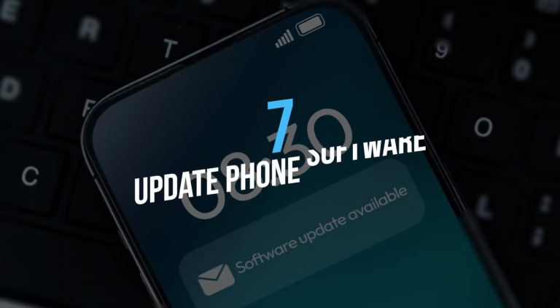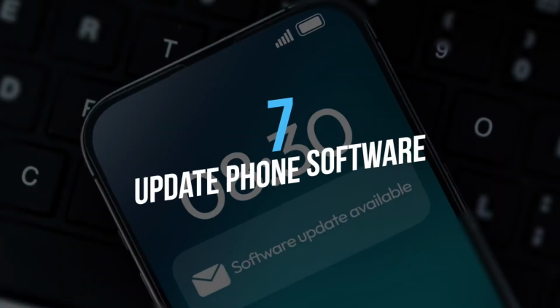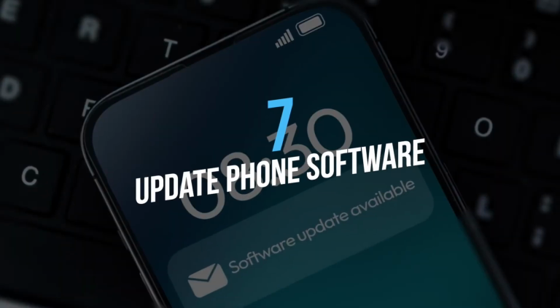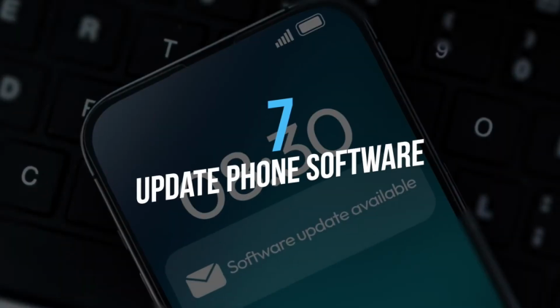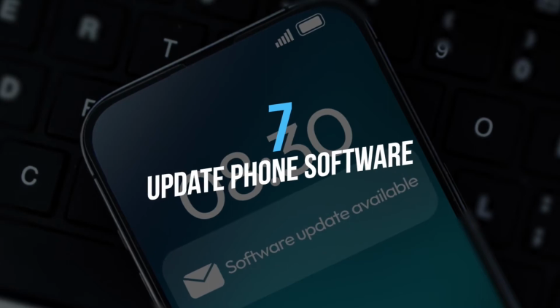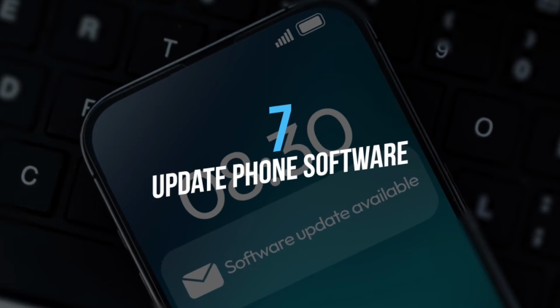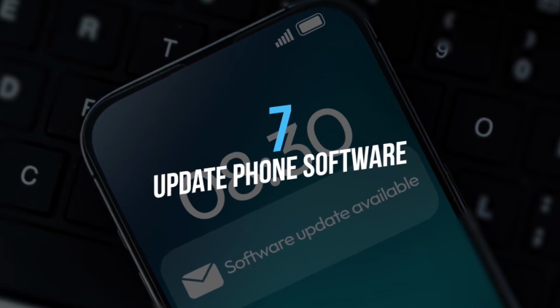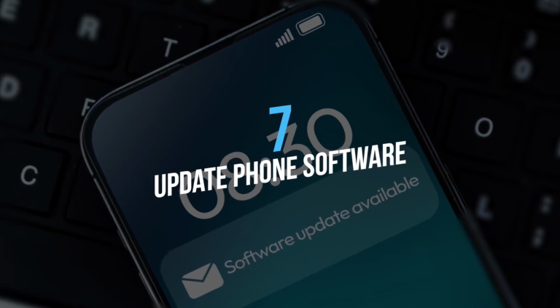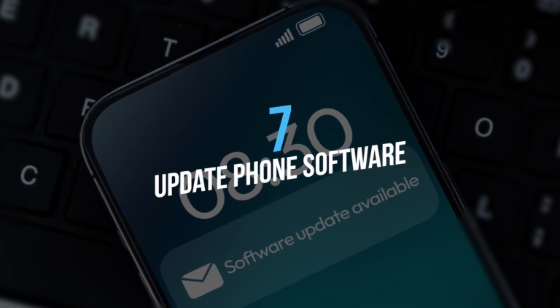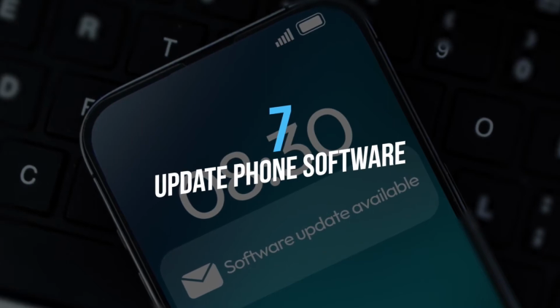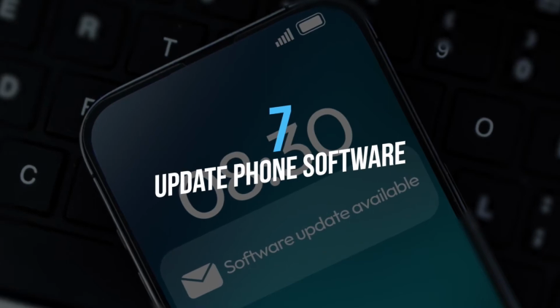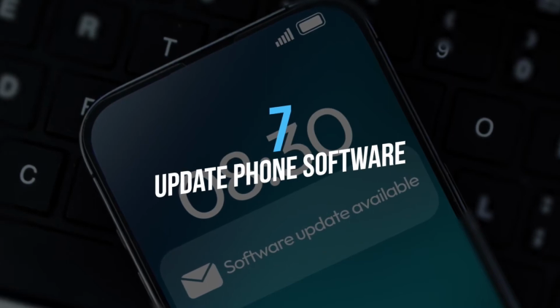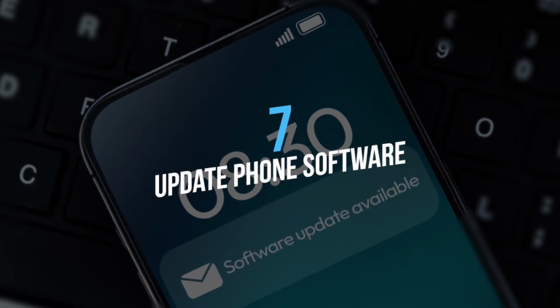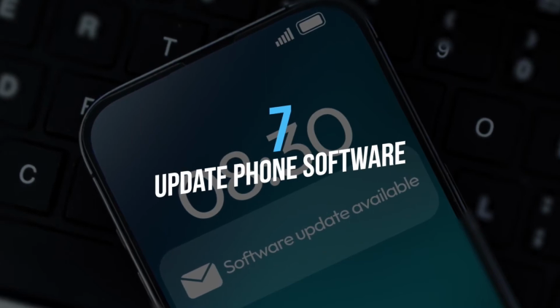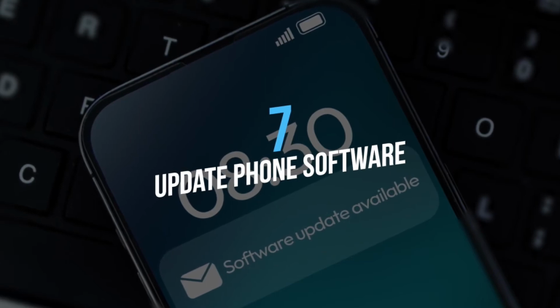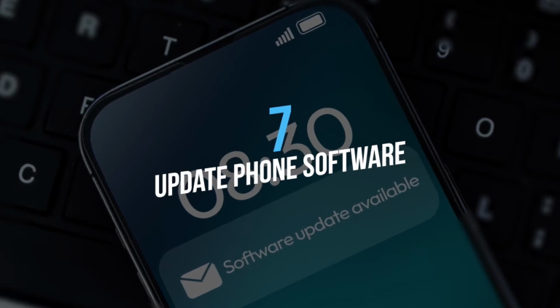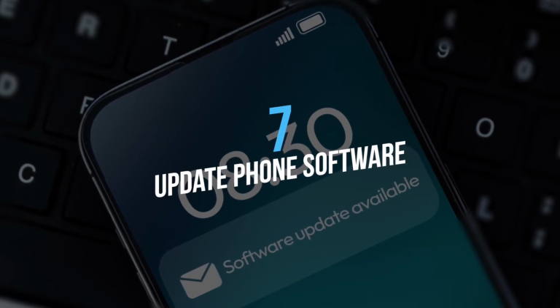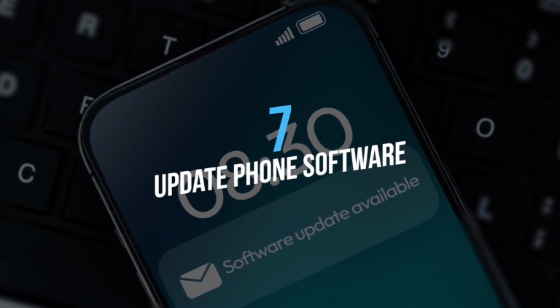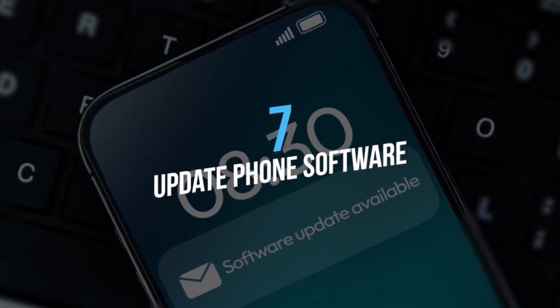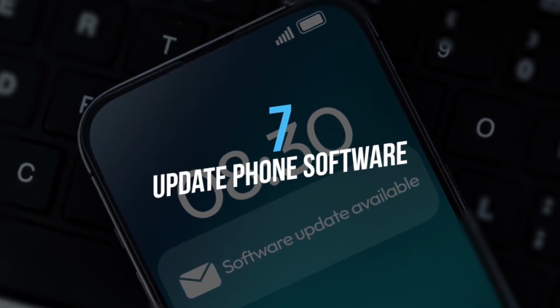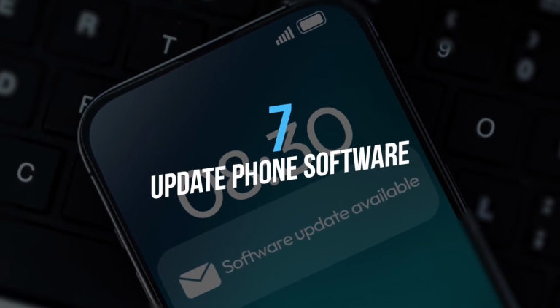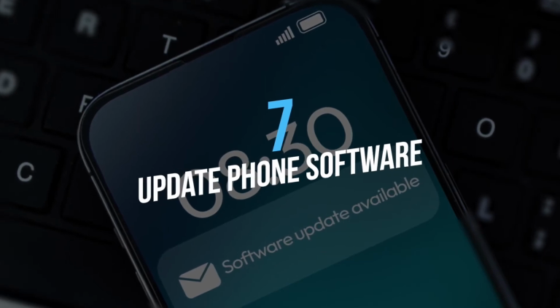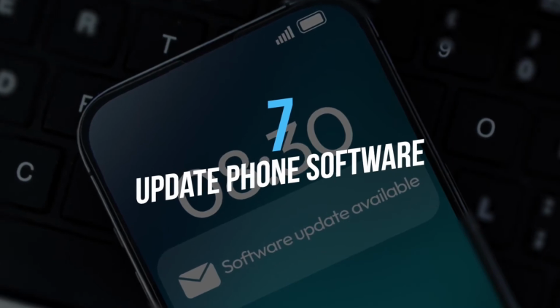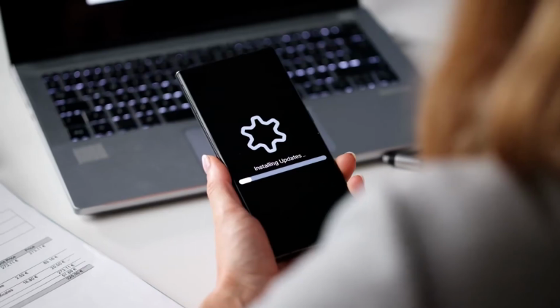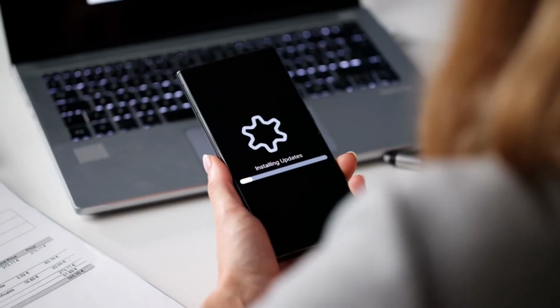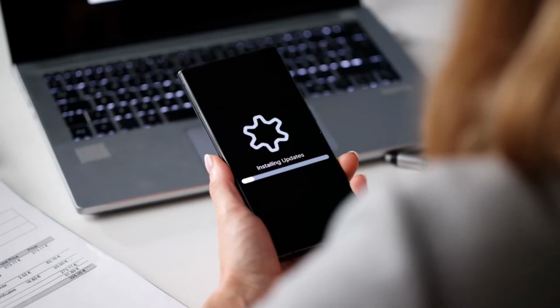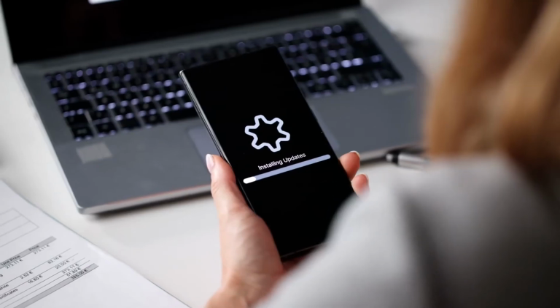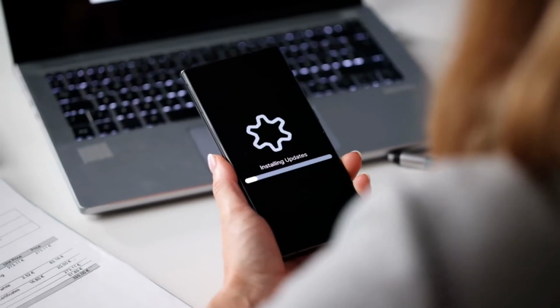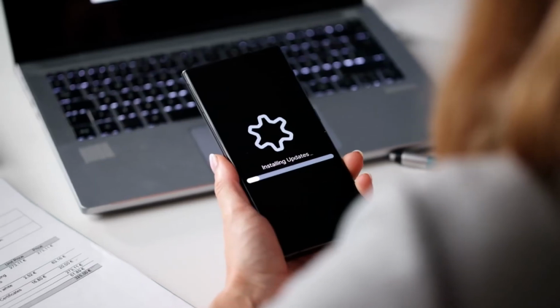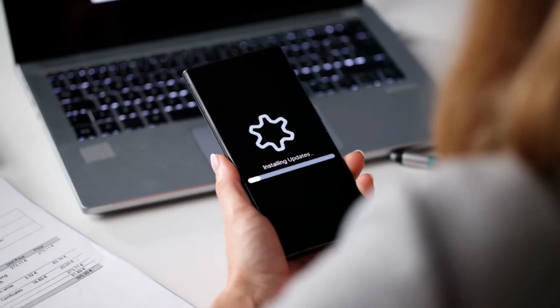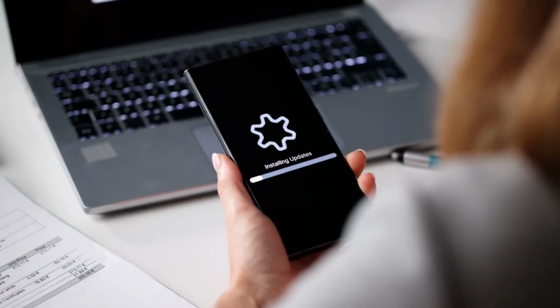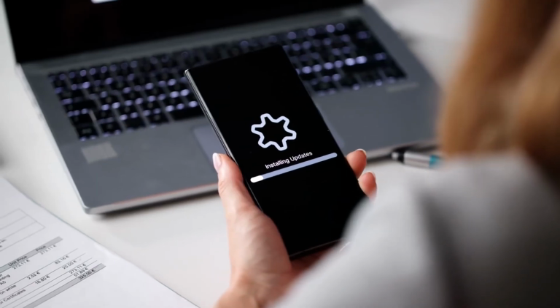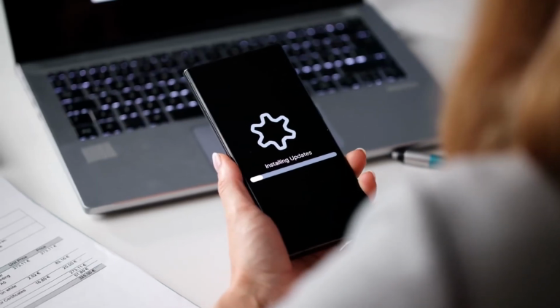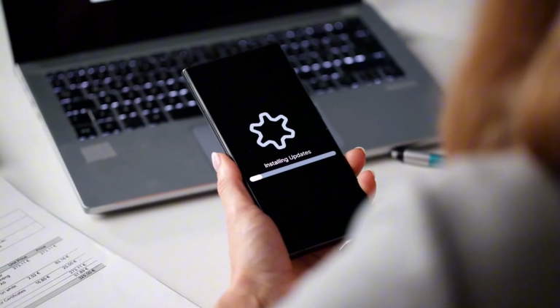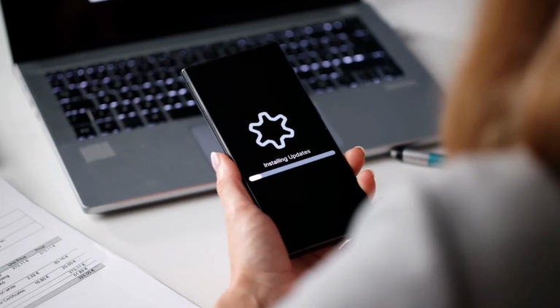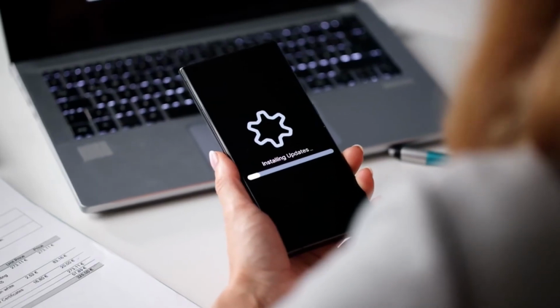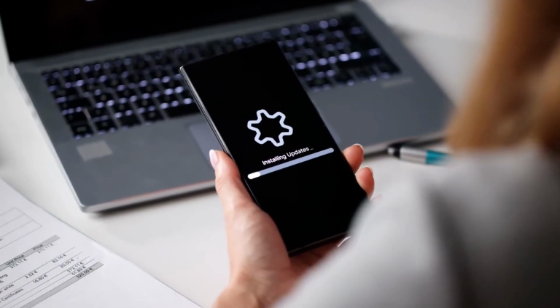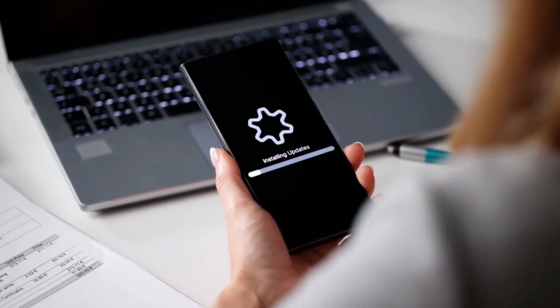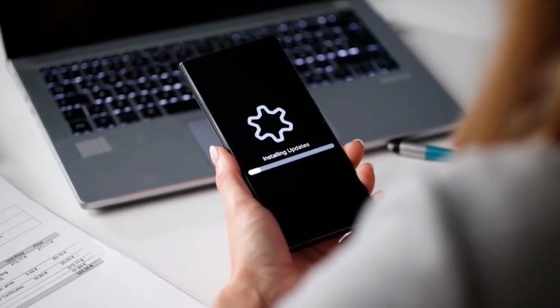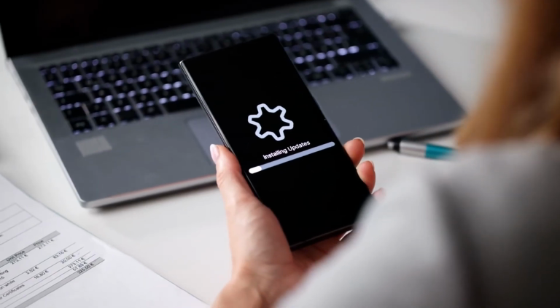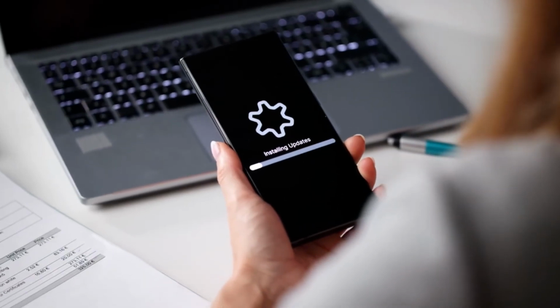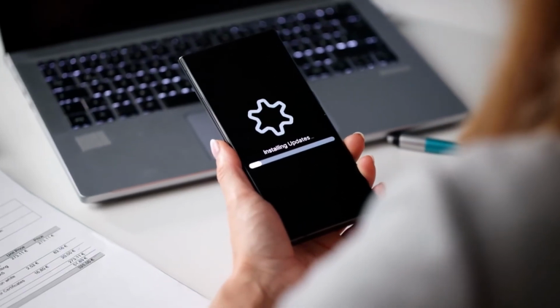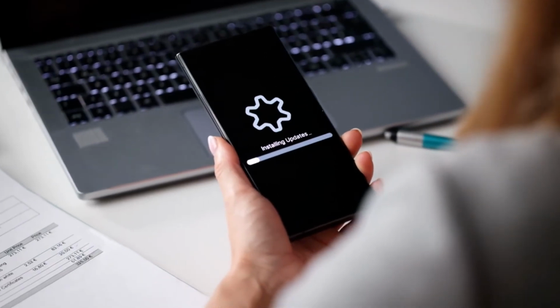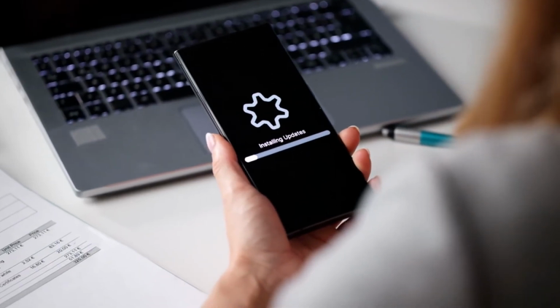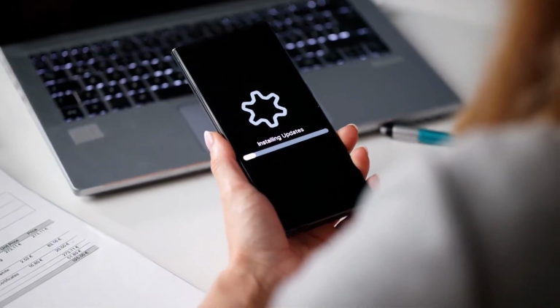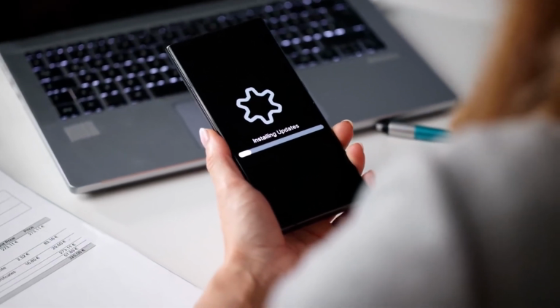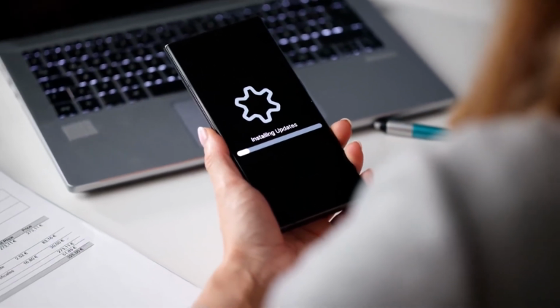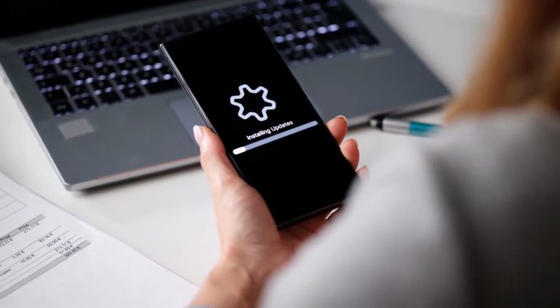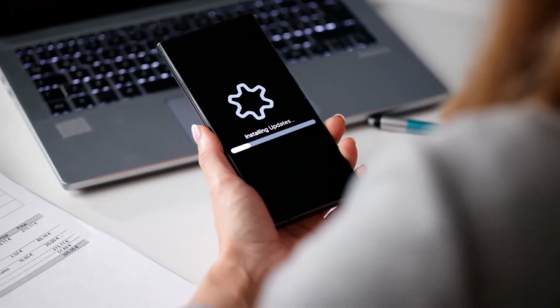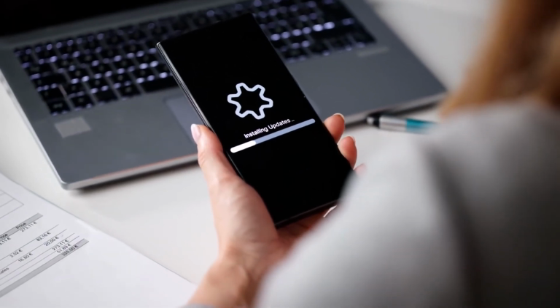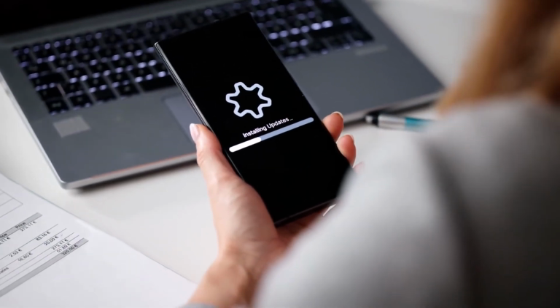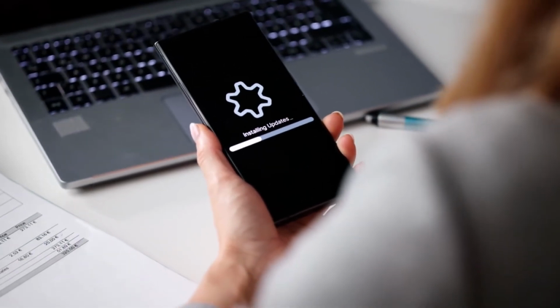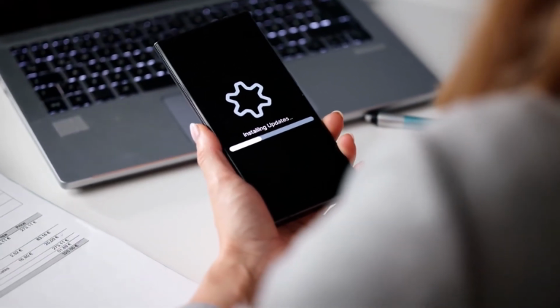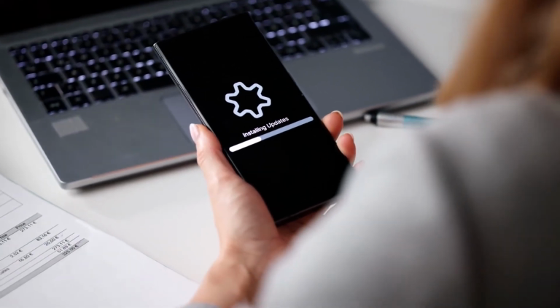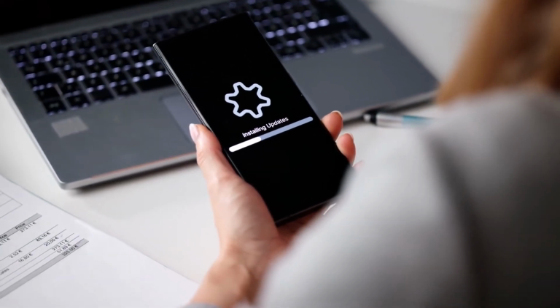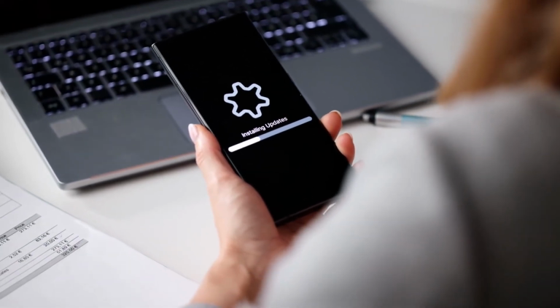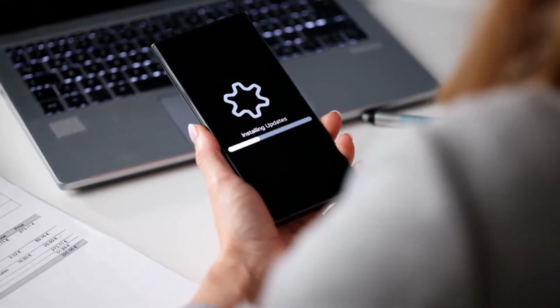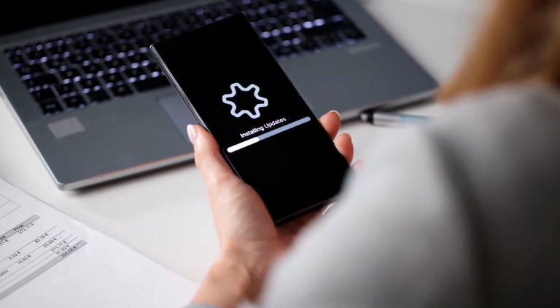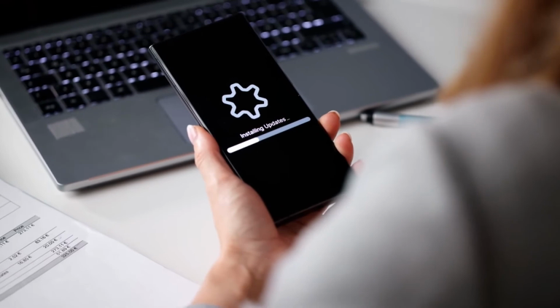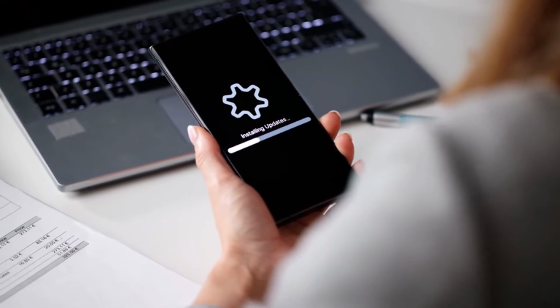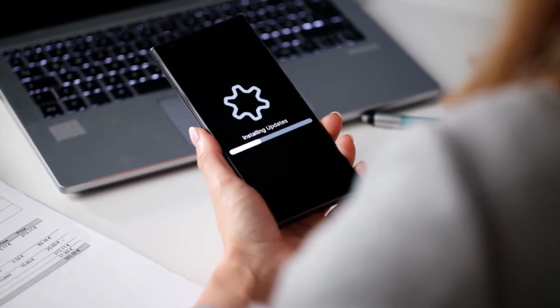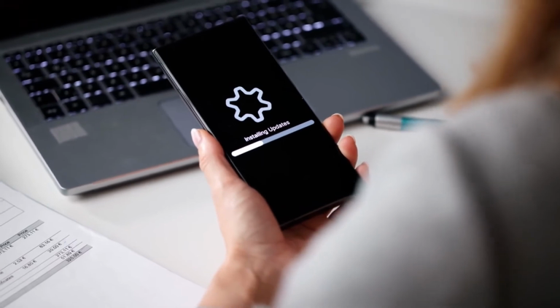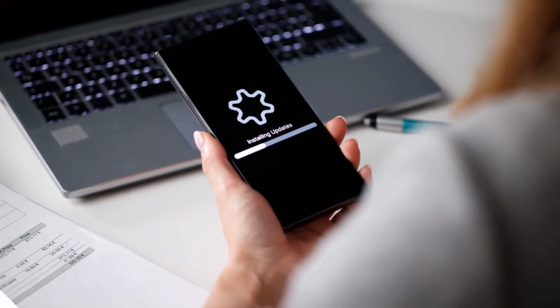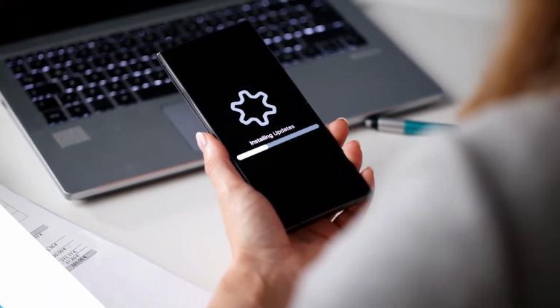Seven, update your phone software regularly, as updates often fix bugs that cause battery drain.